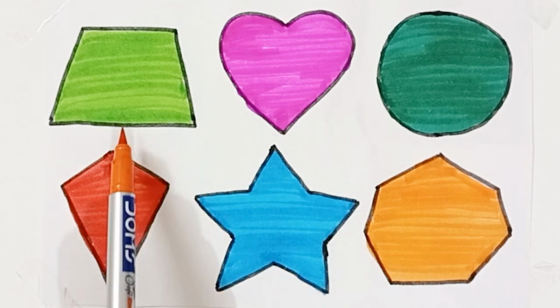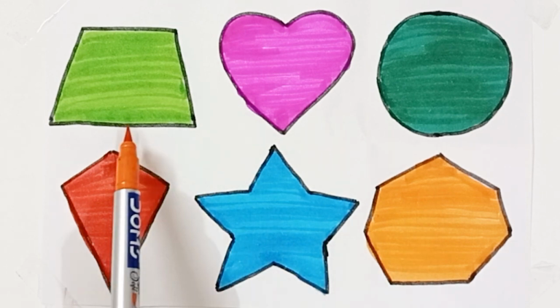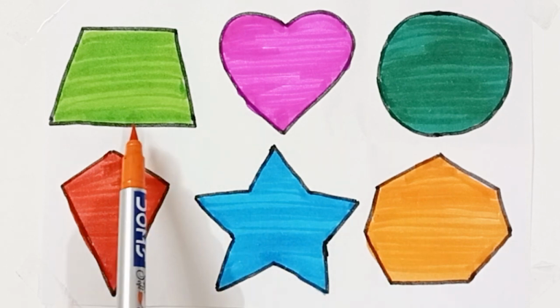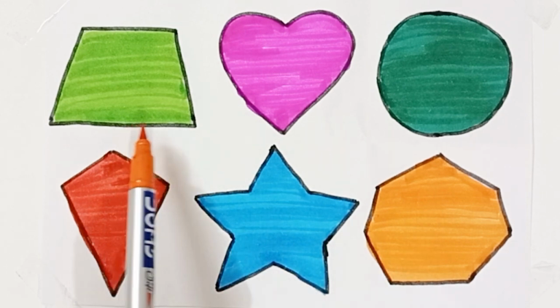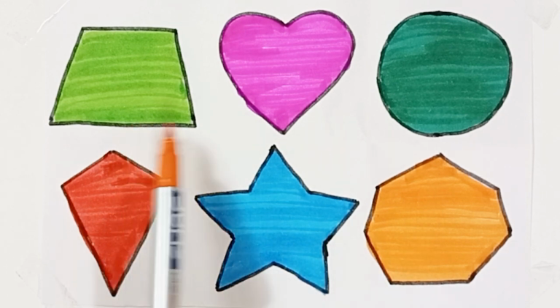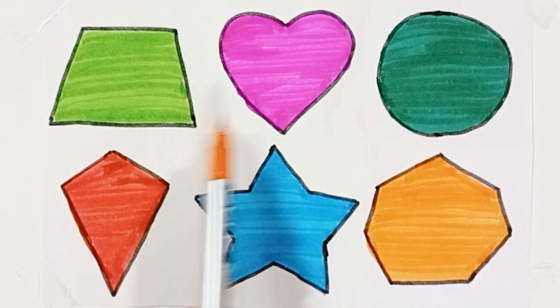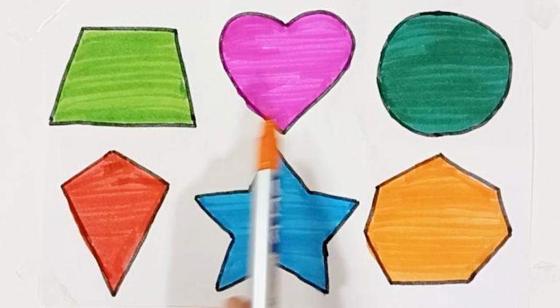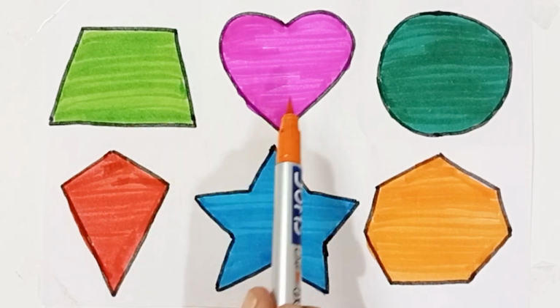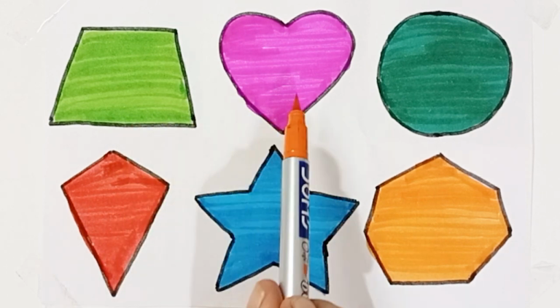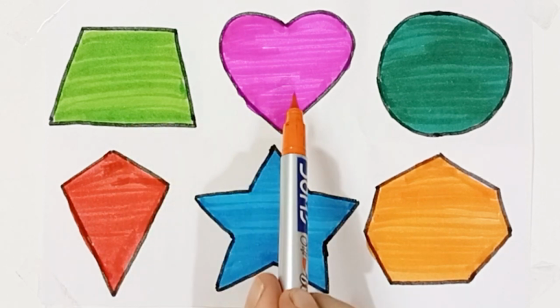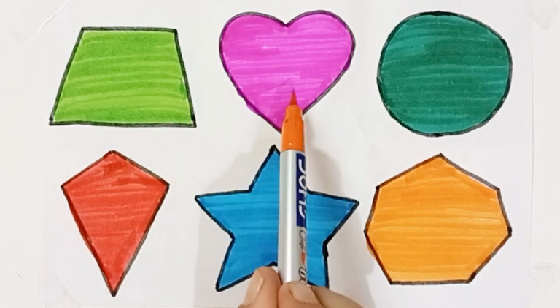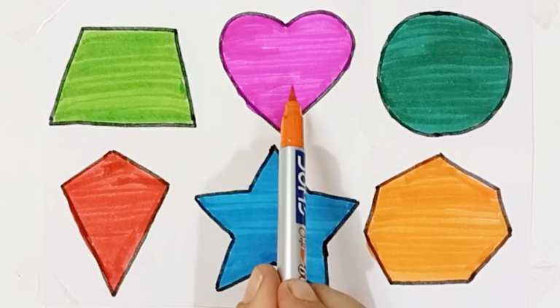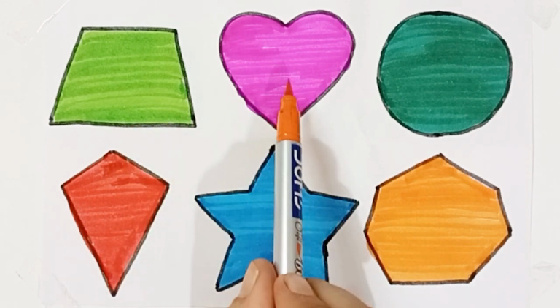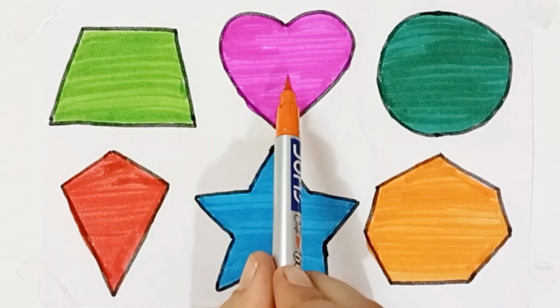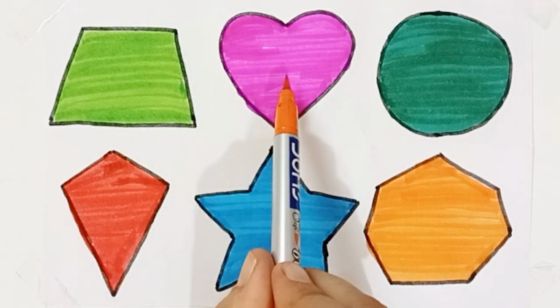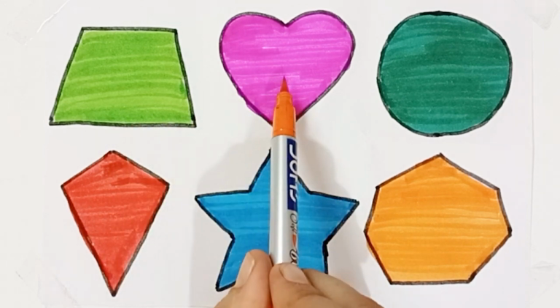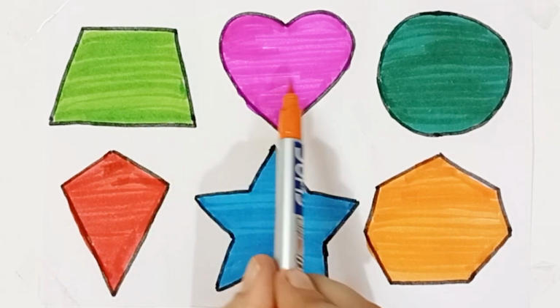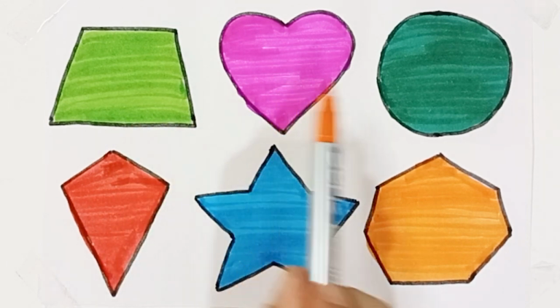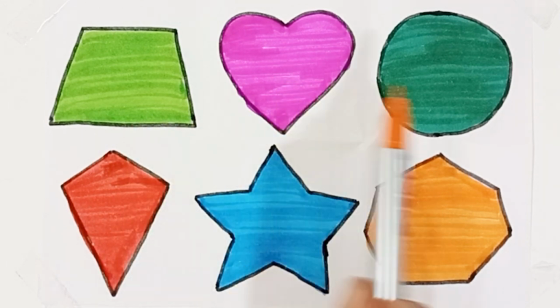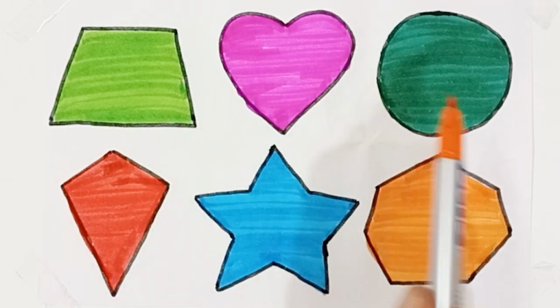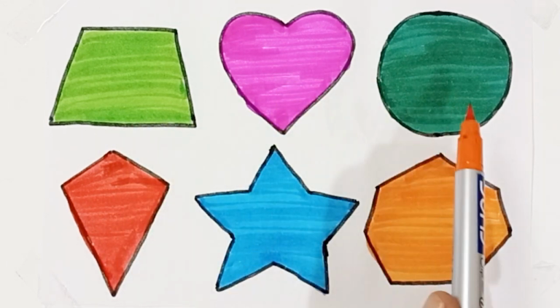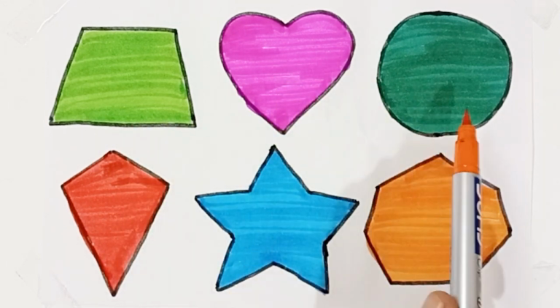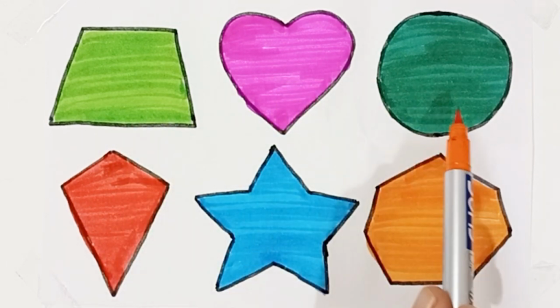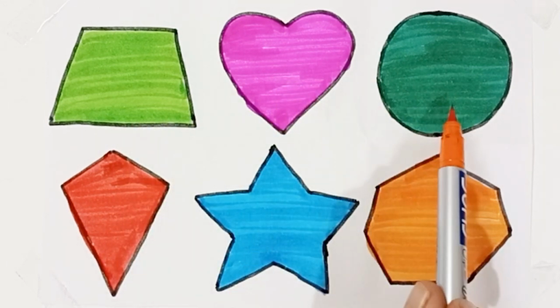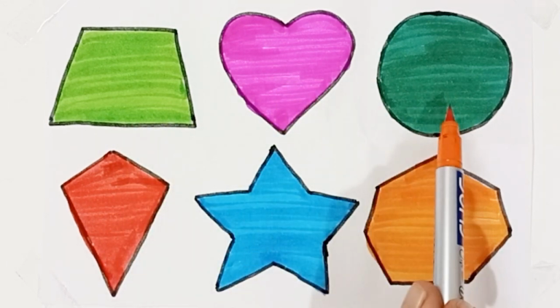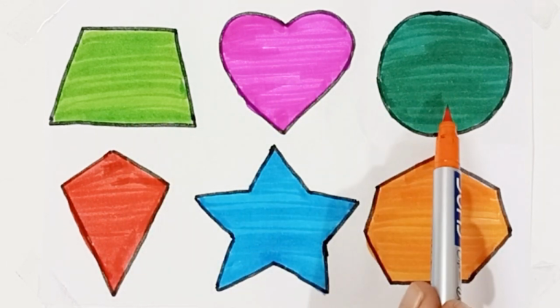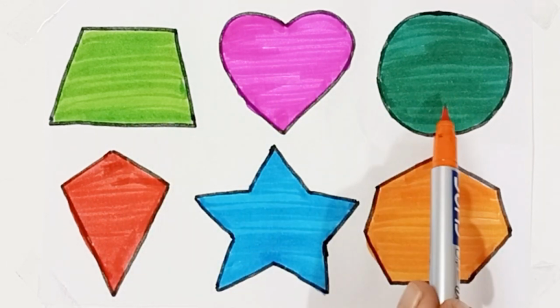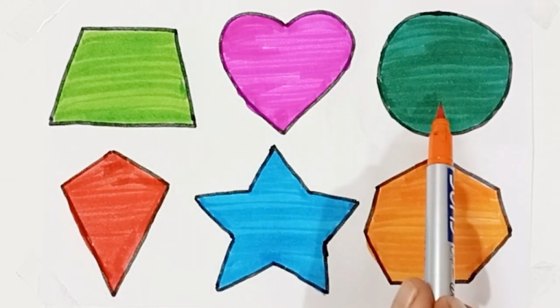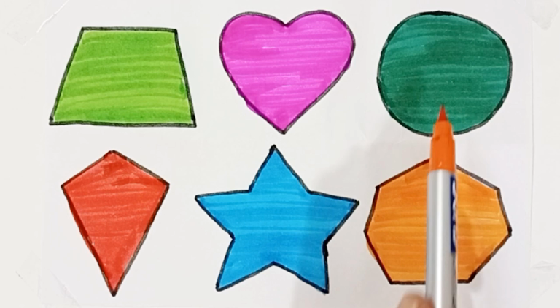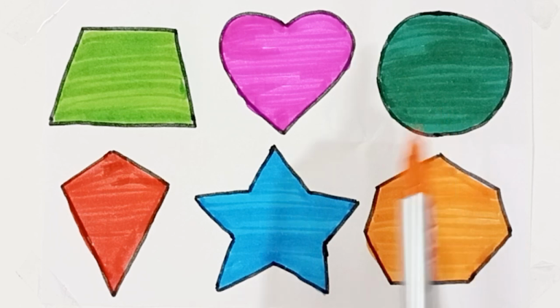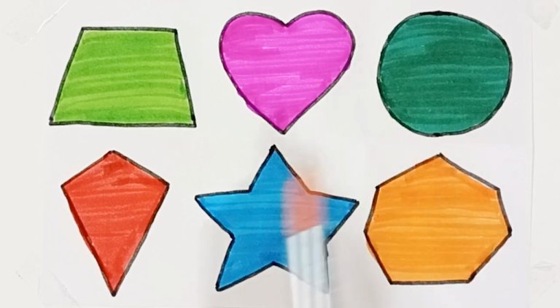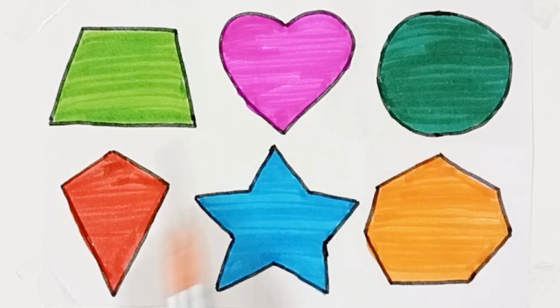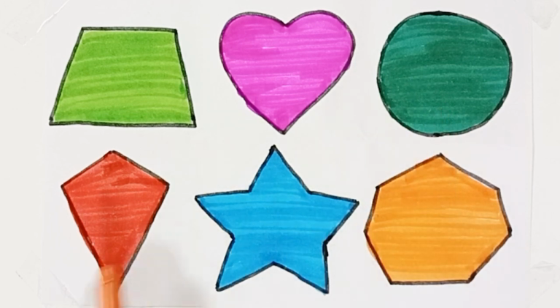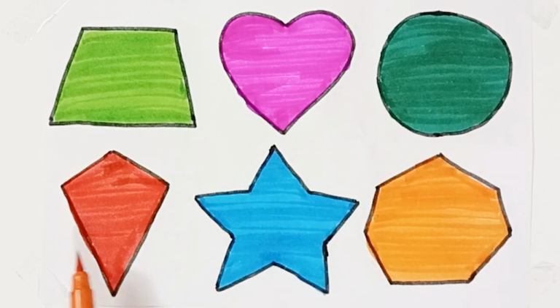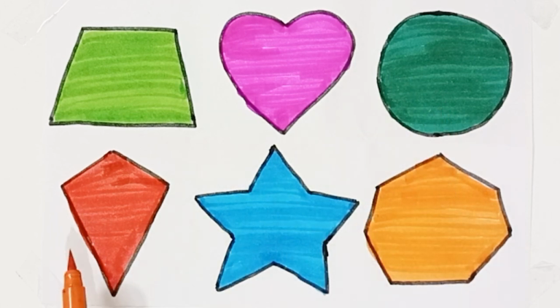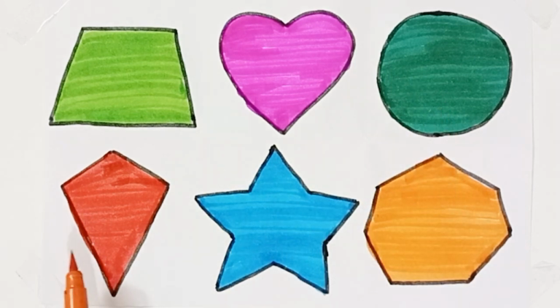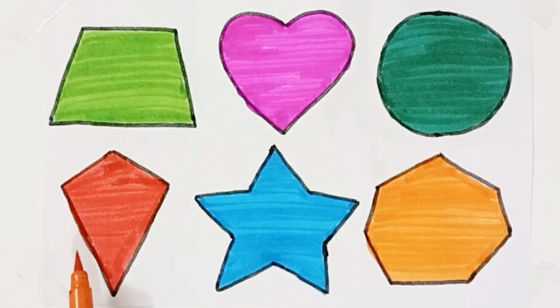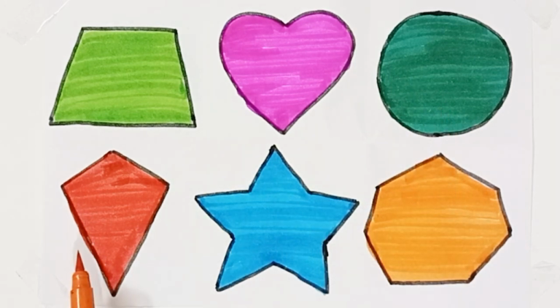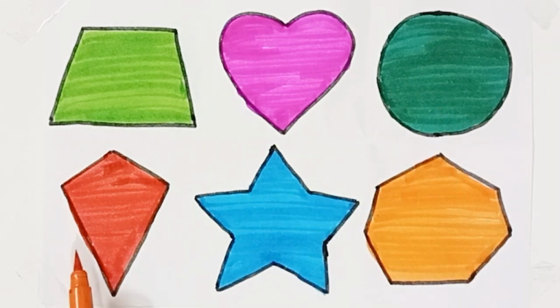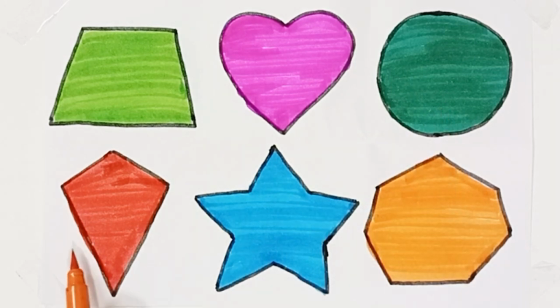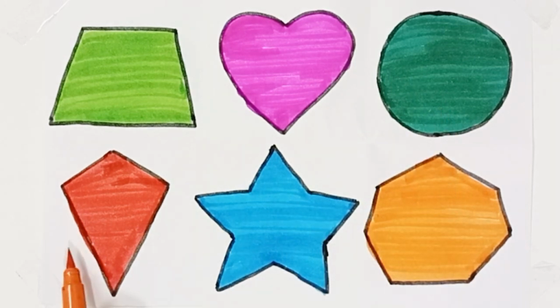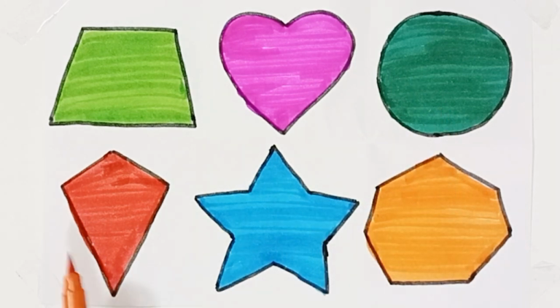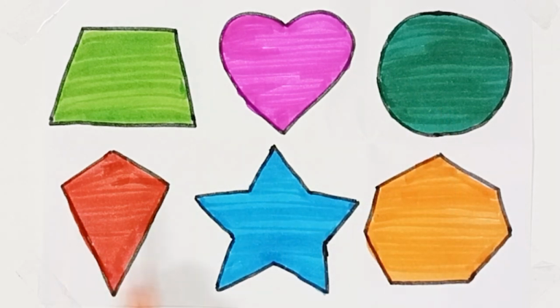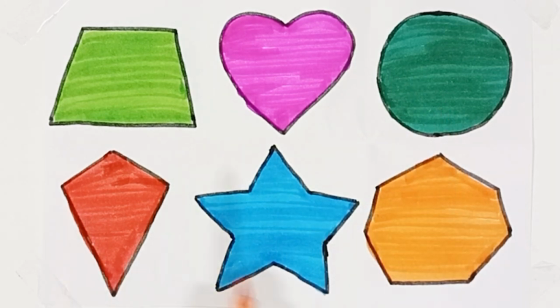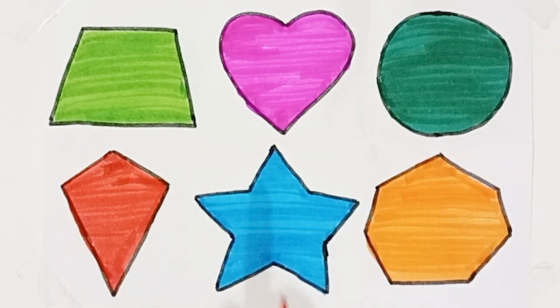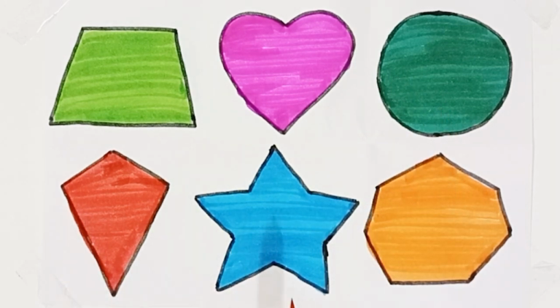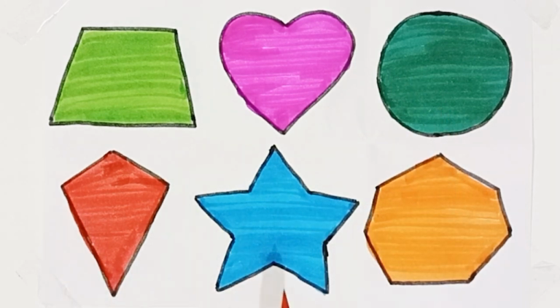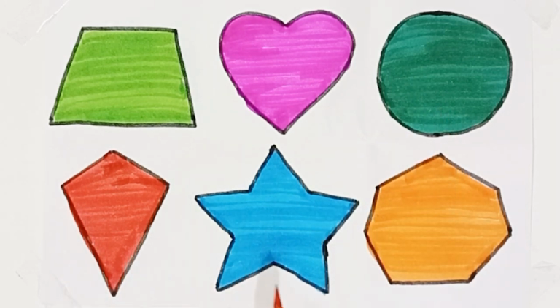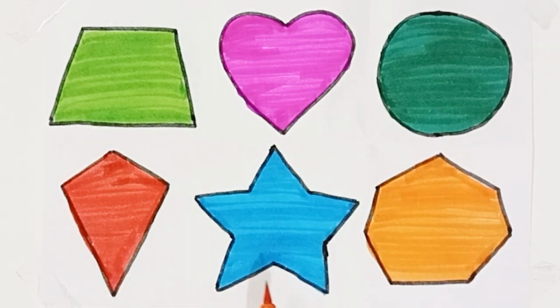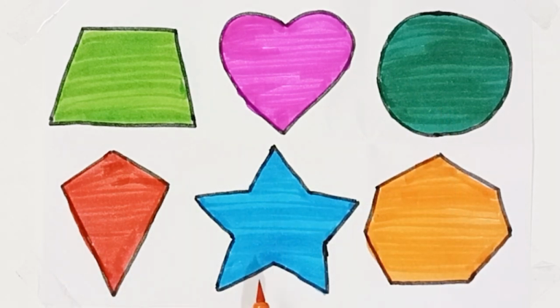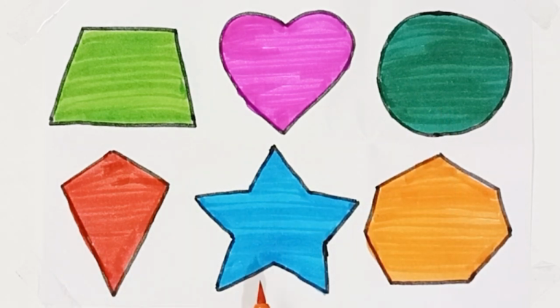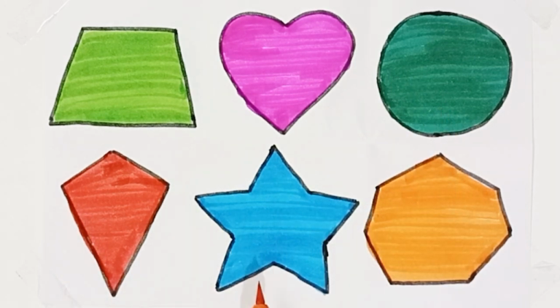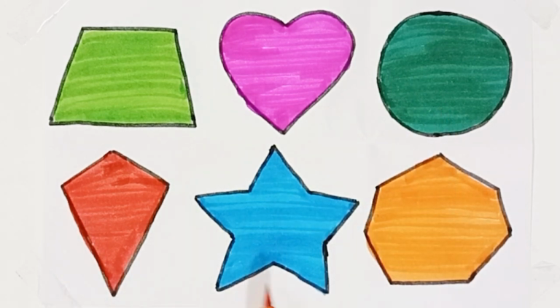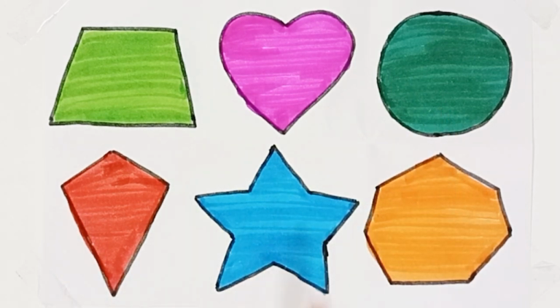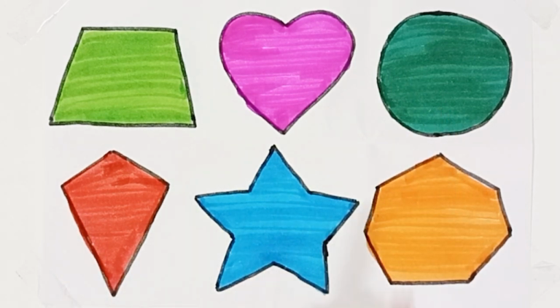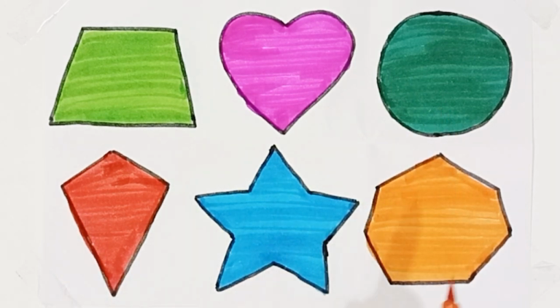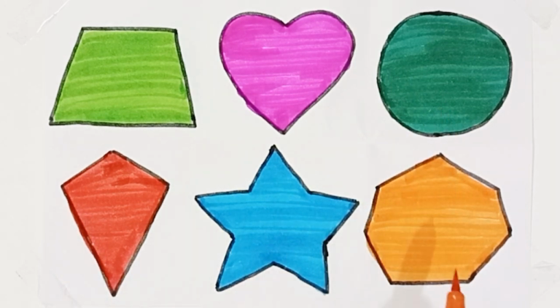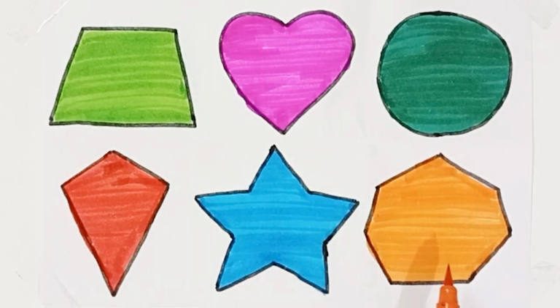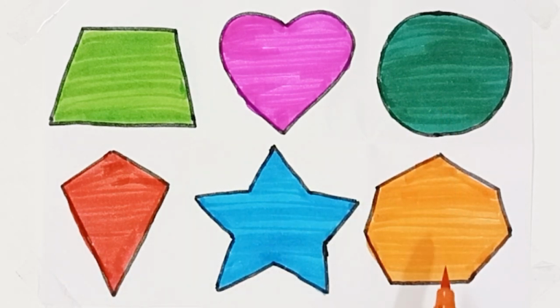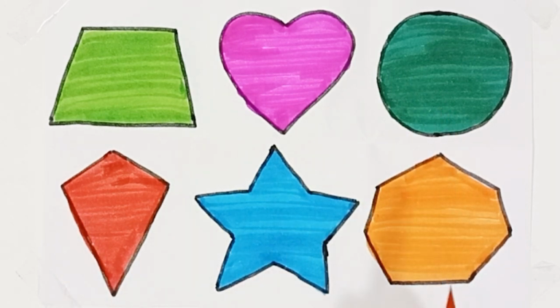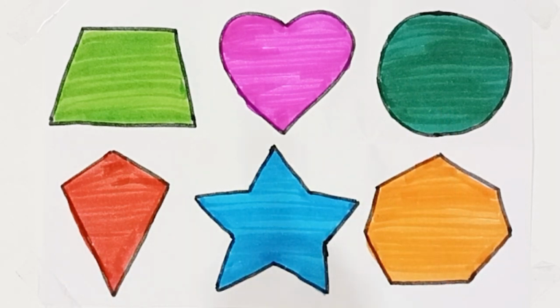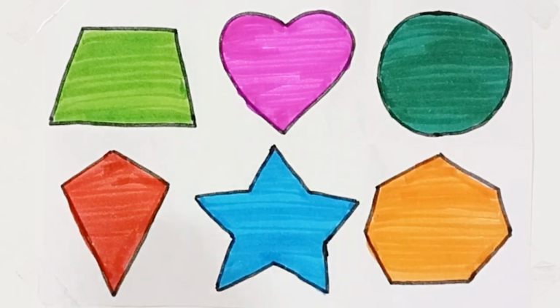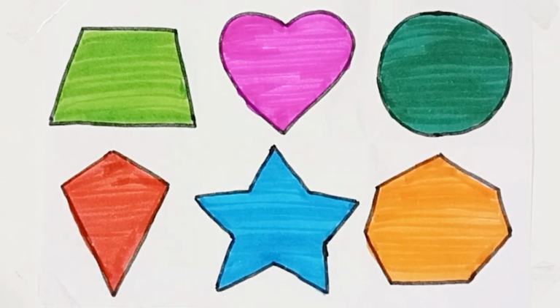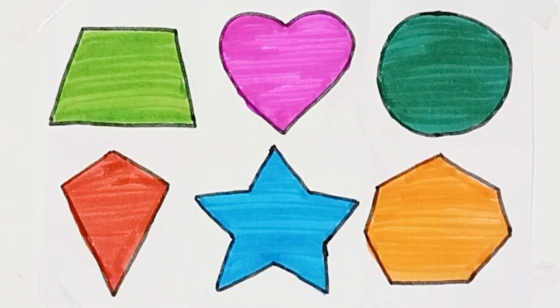Trapezoid, heart, circle, kite, star, heptagon.